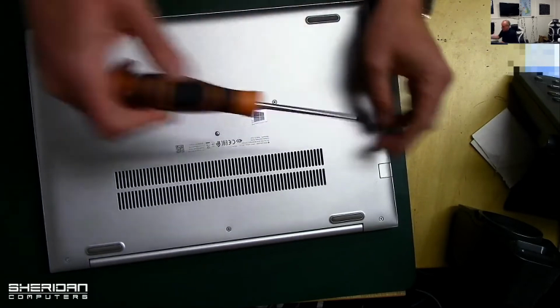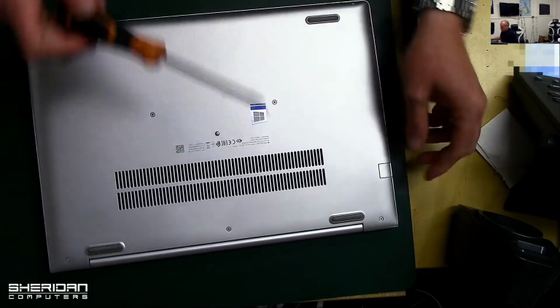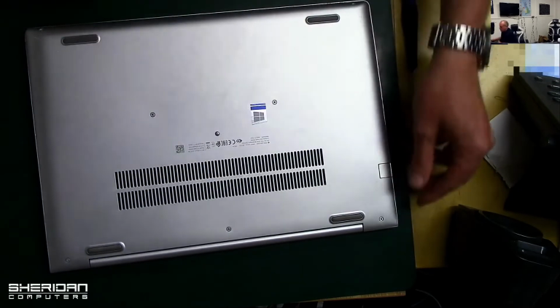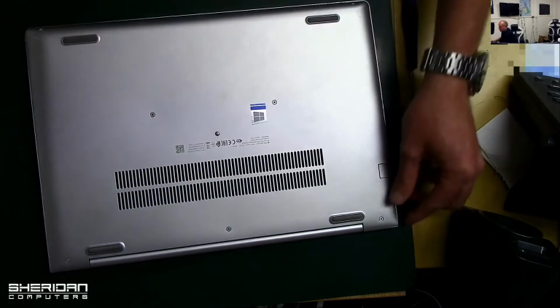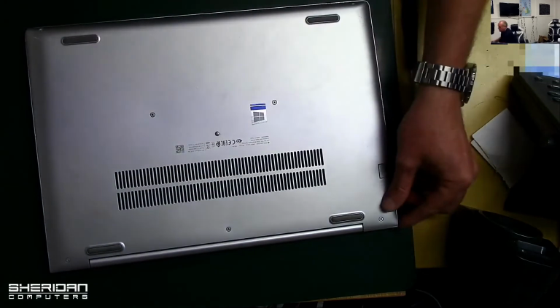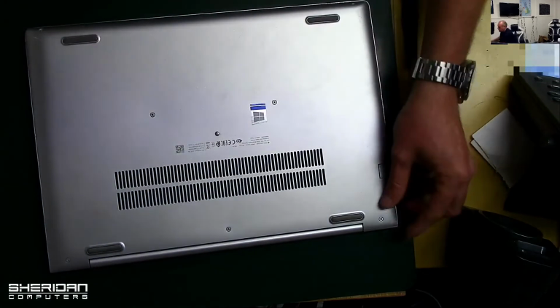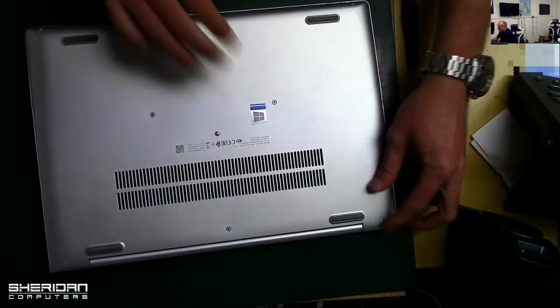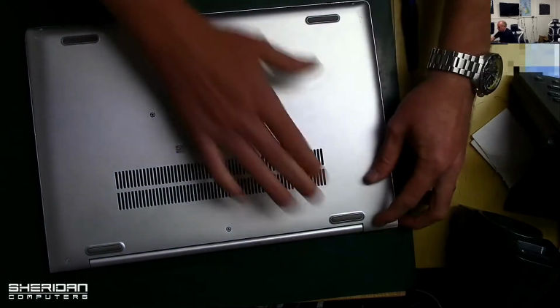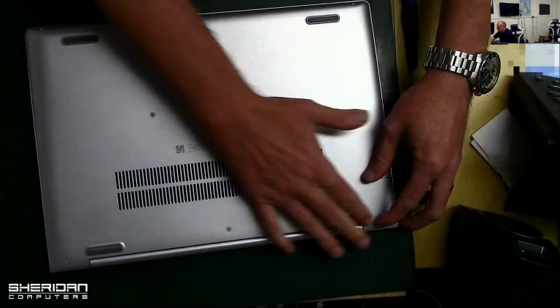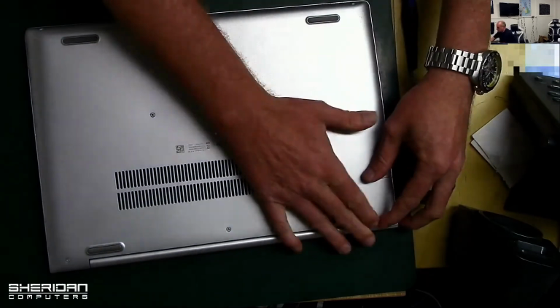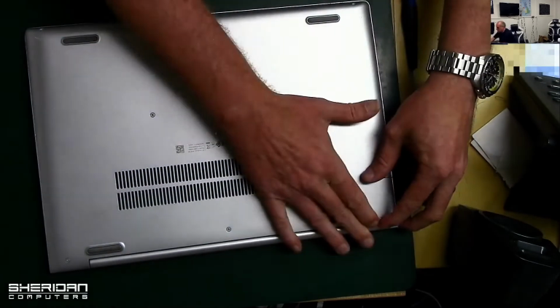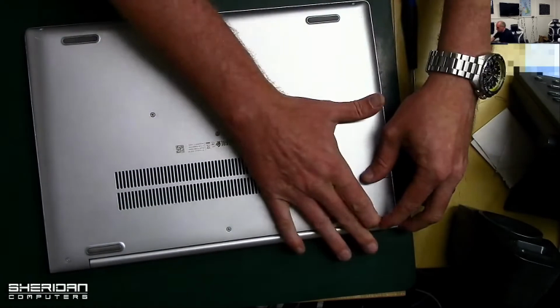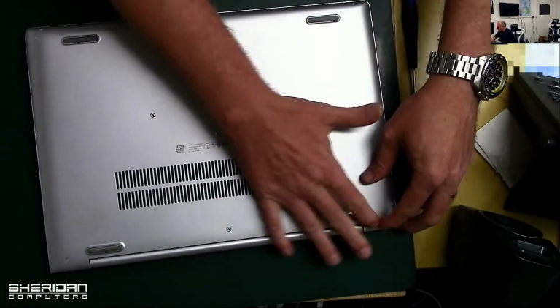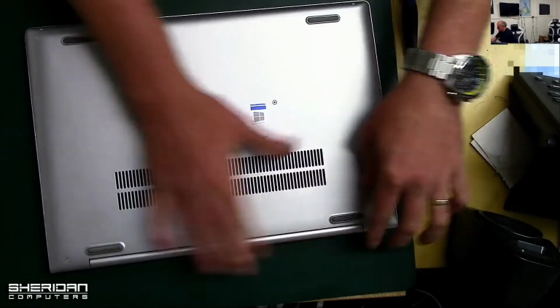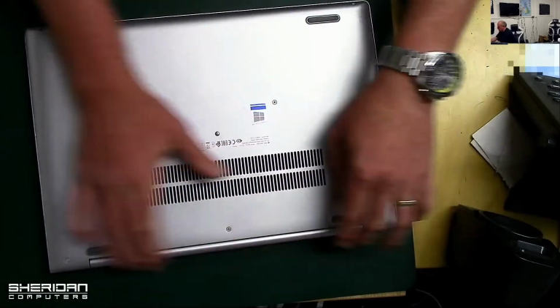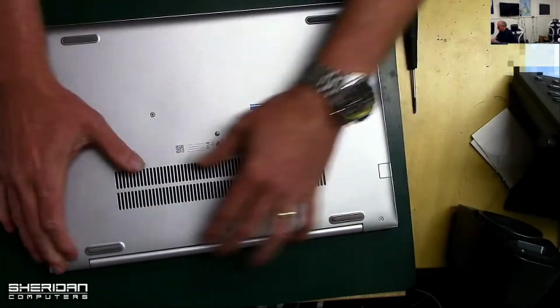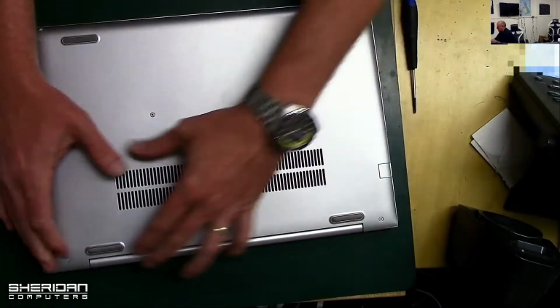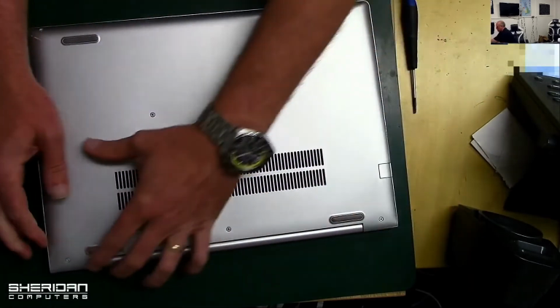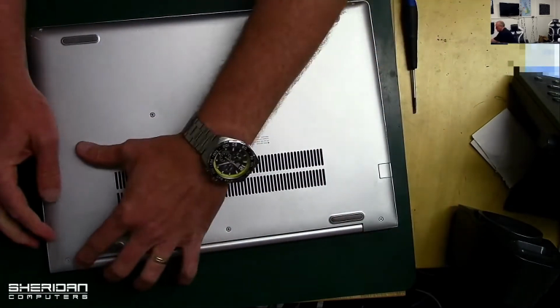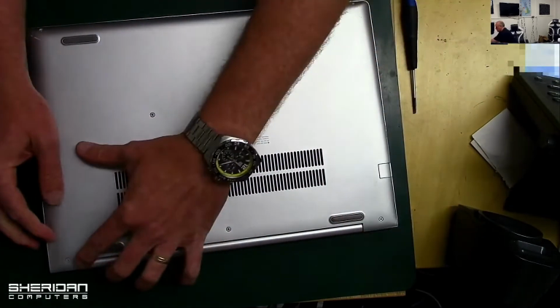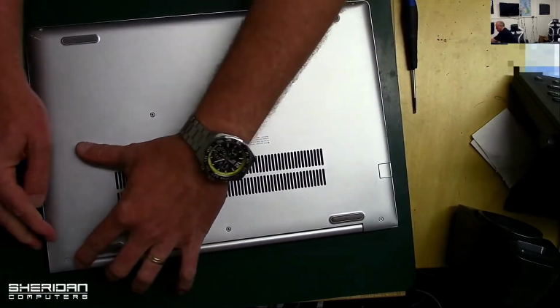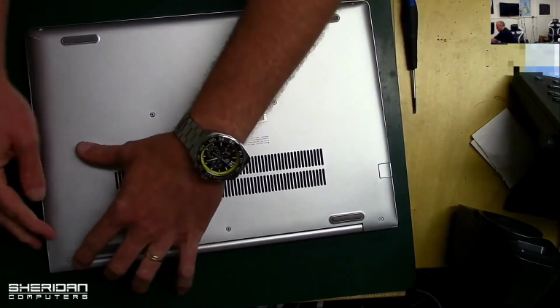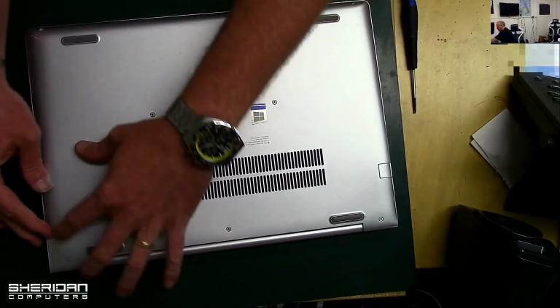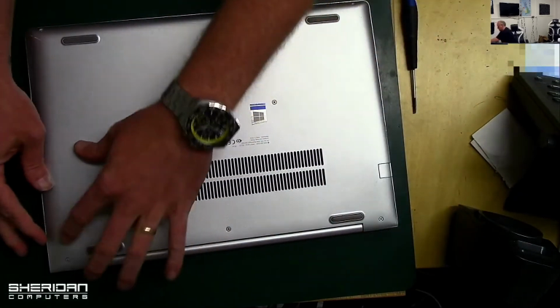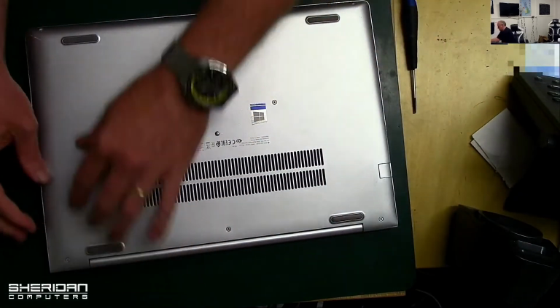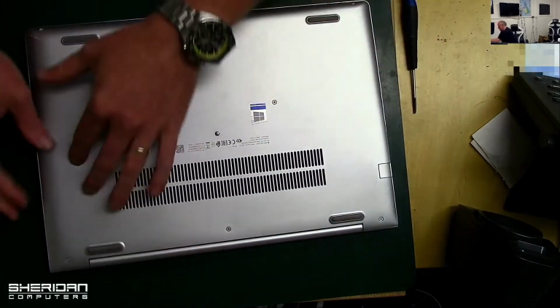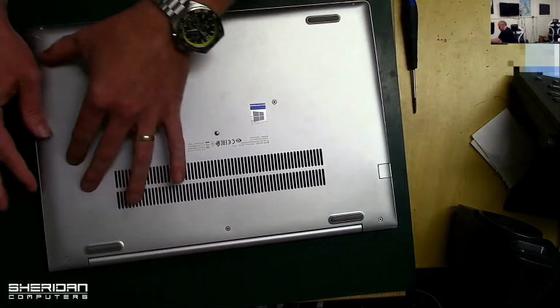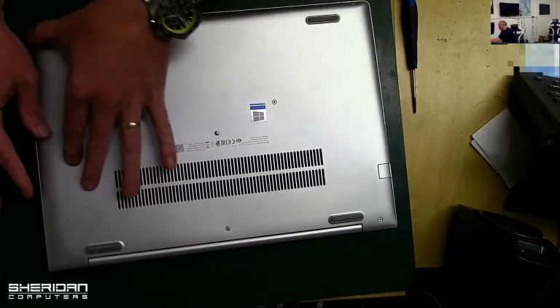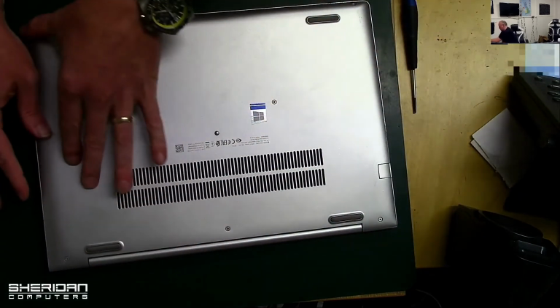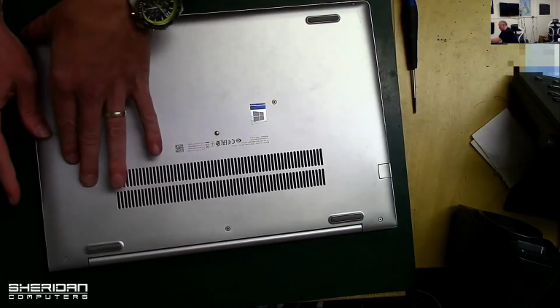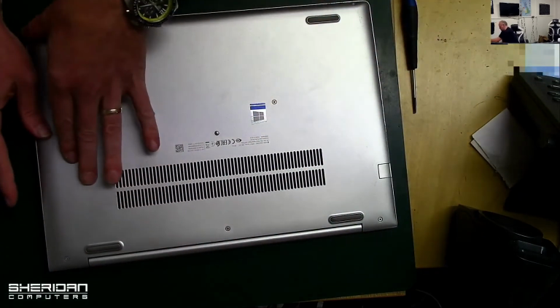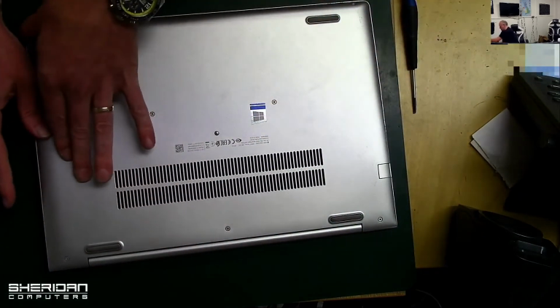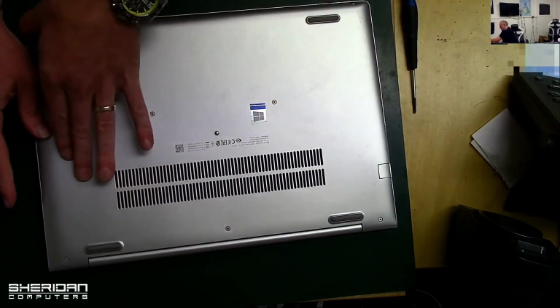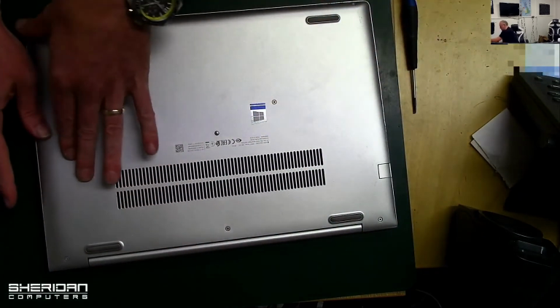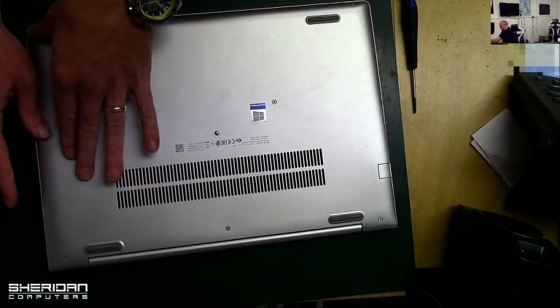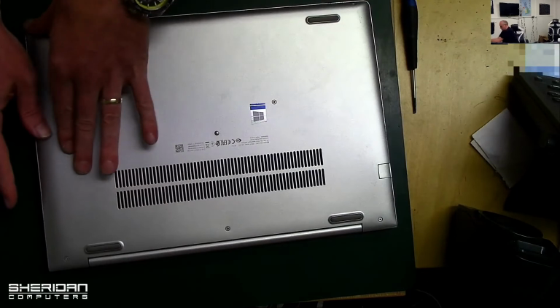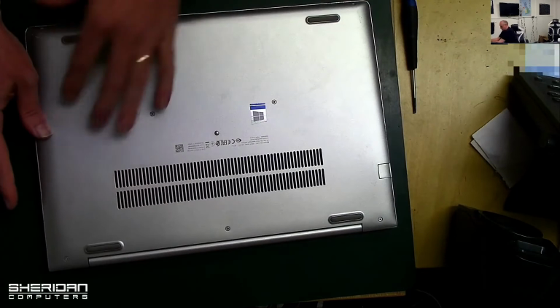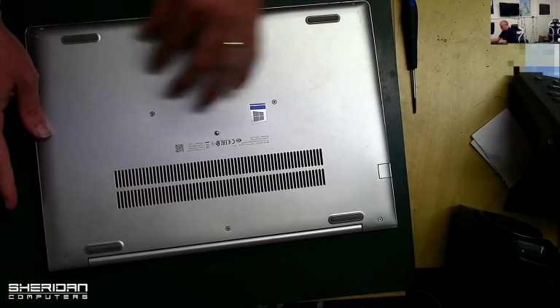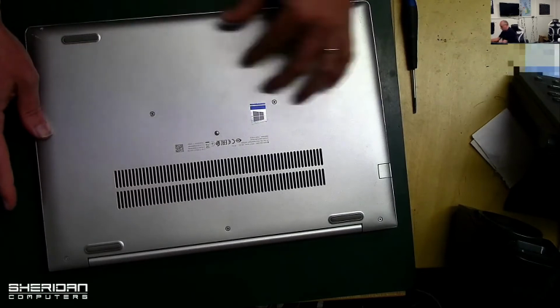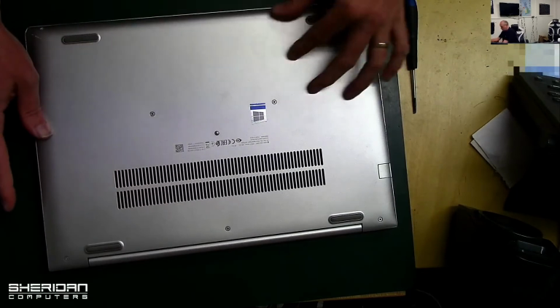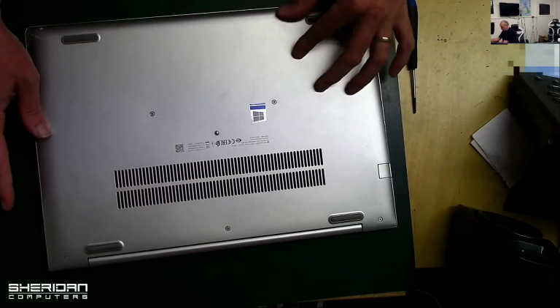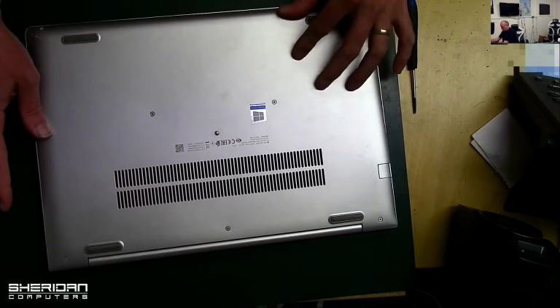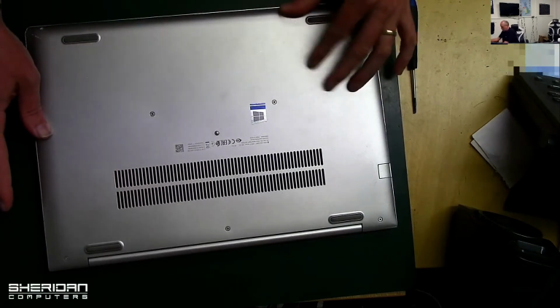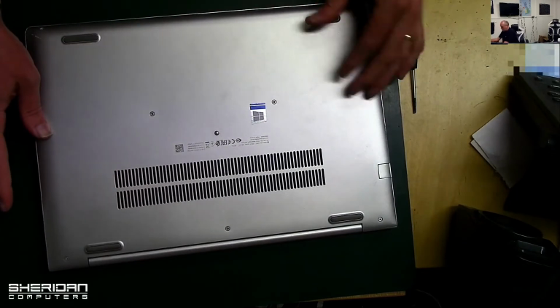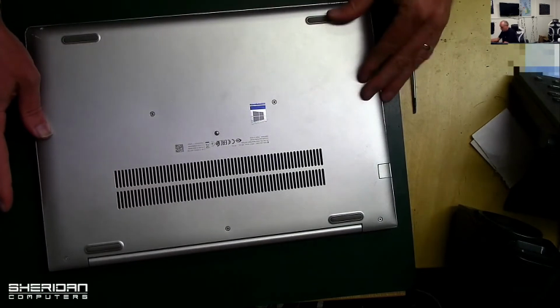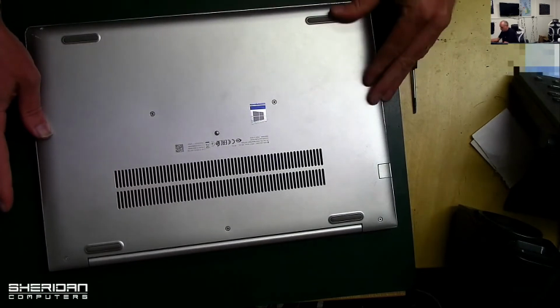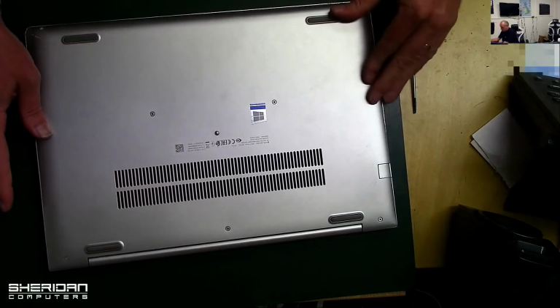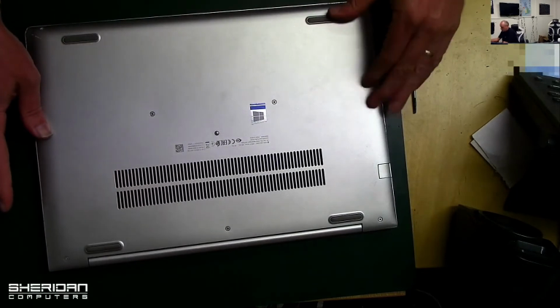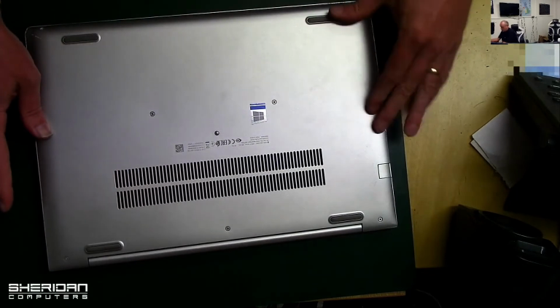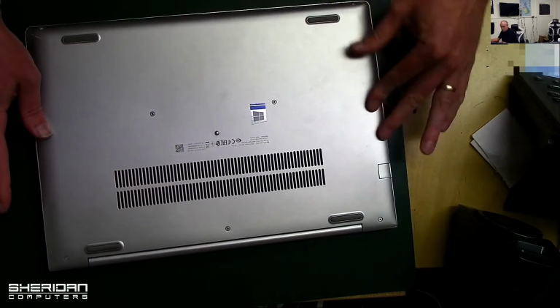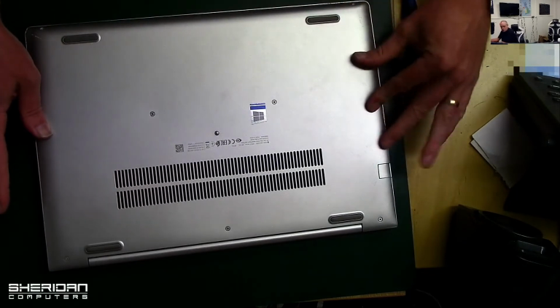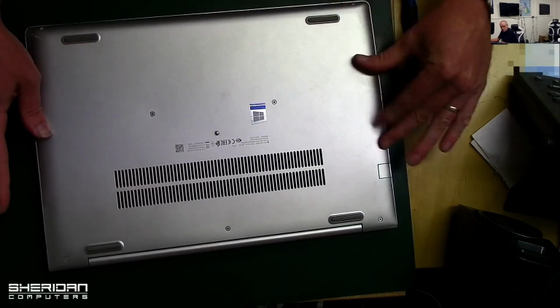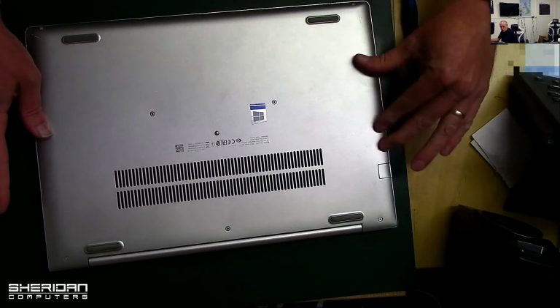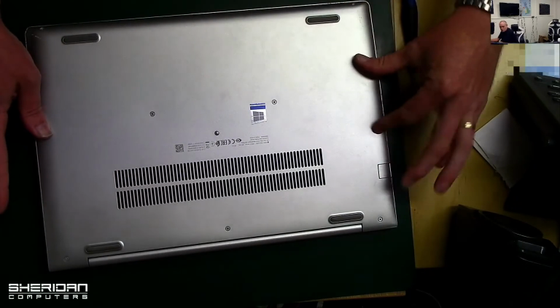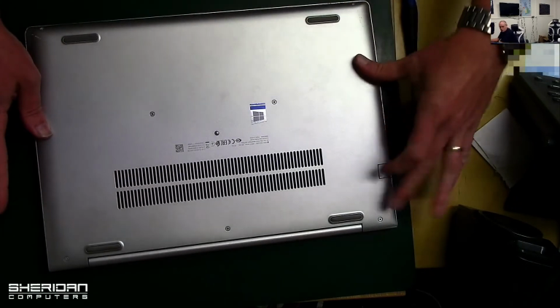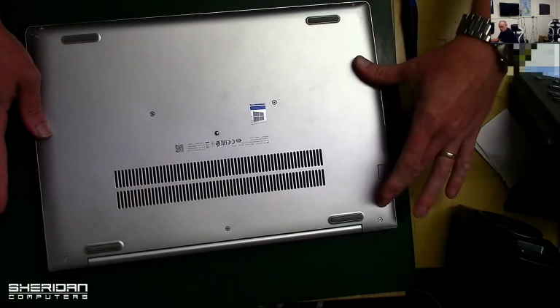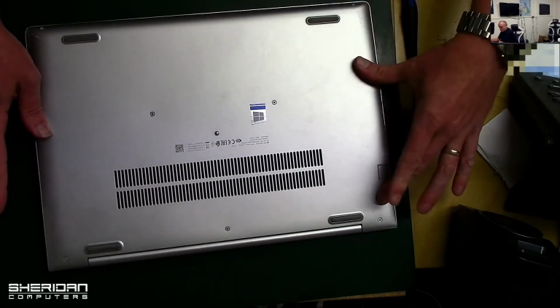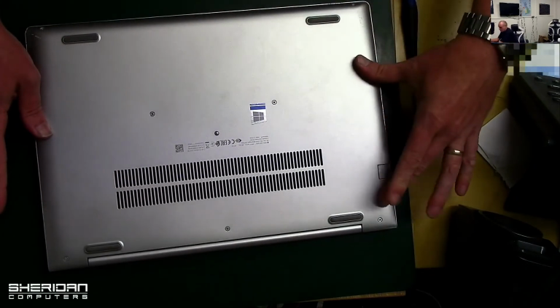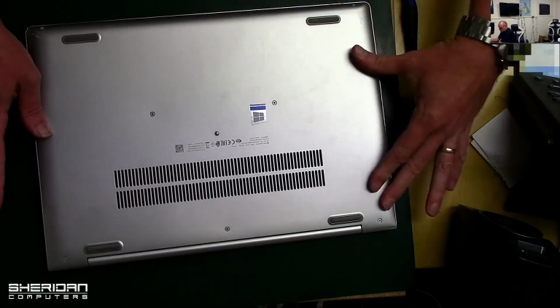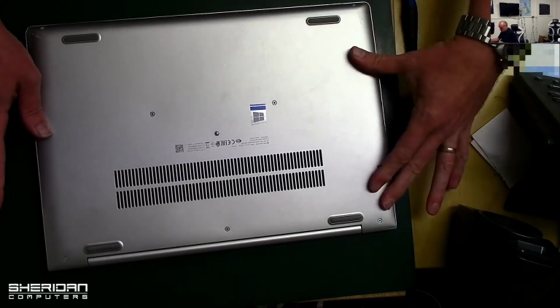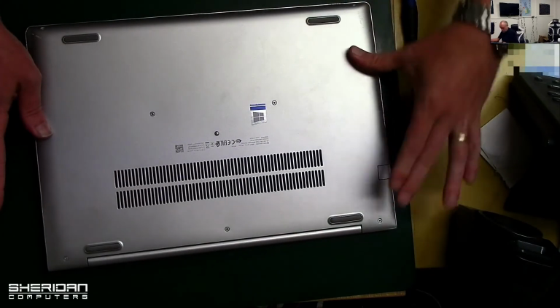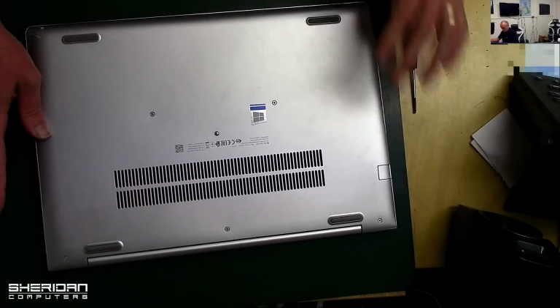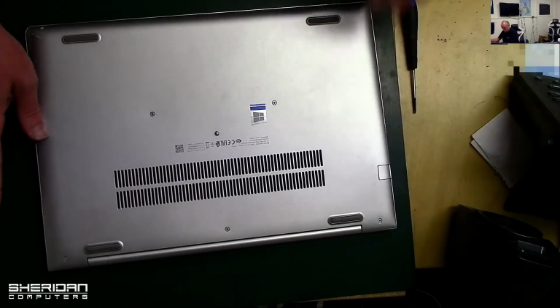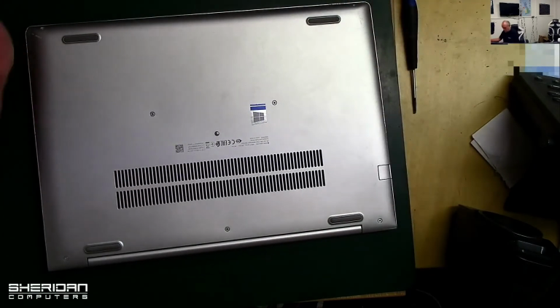Once you have the case on, just press around the edges firmly to make sure it's seated properly.